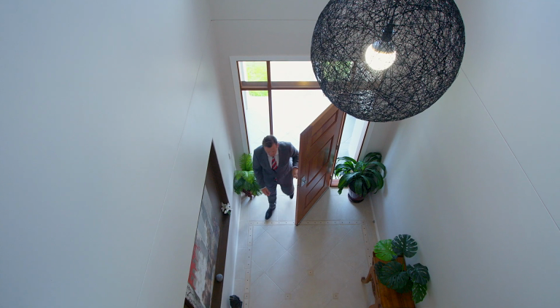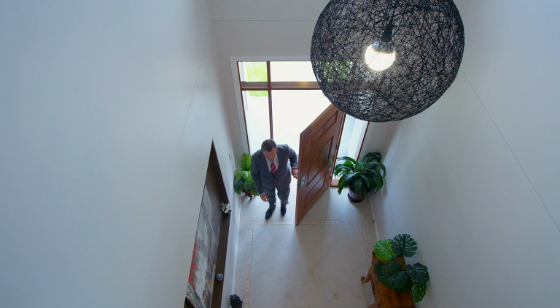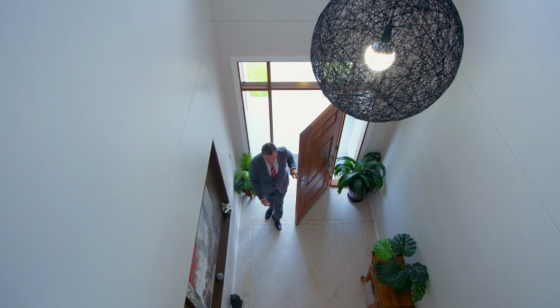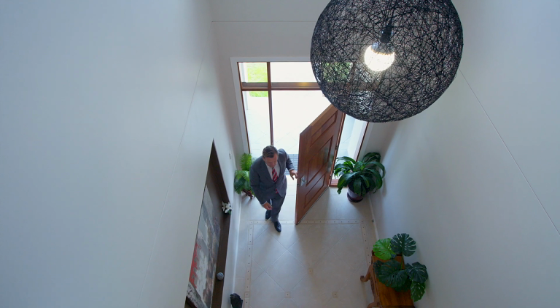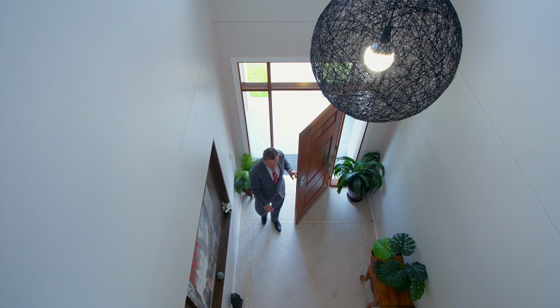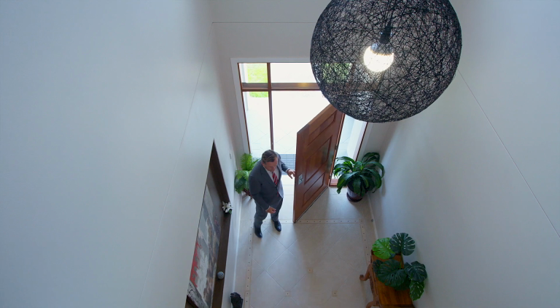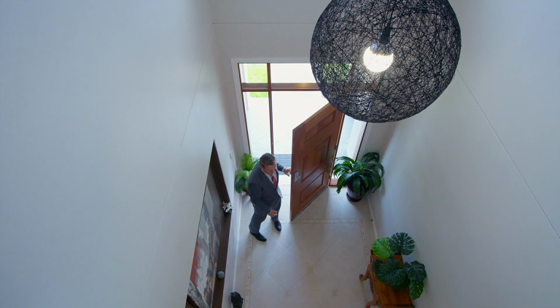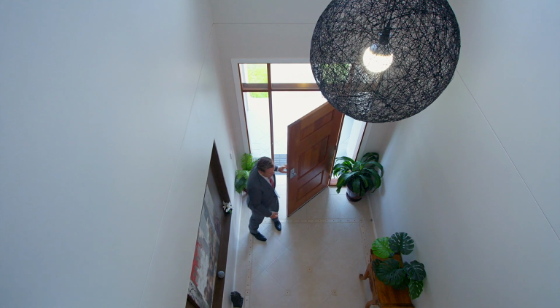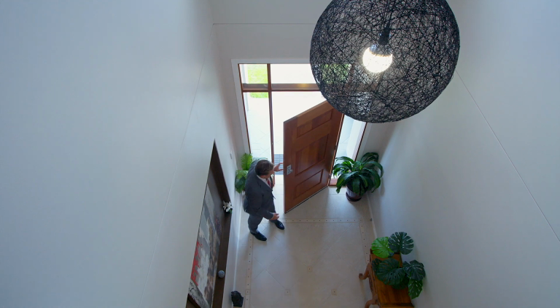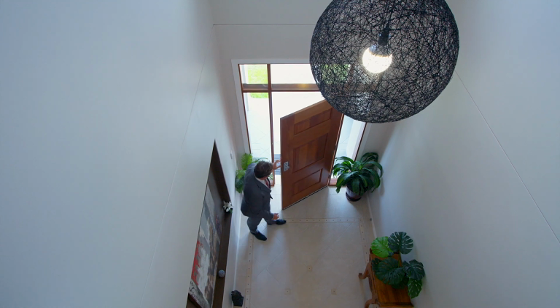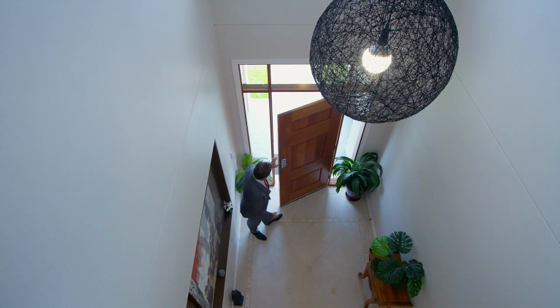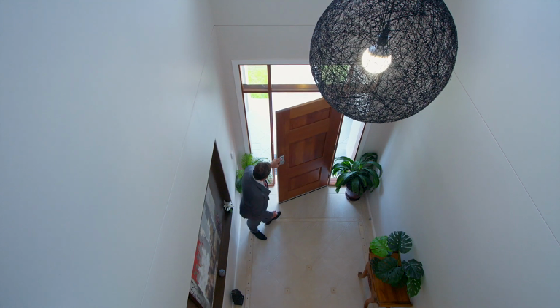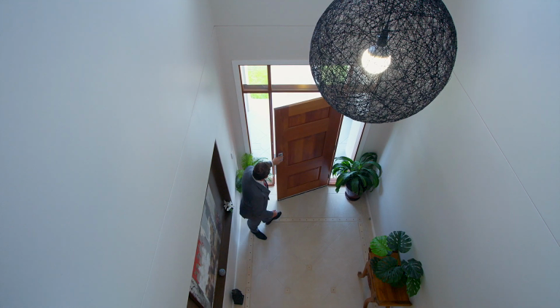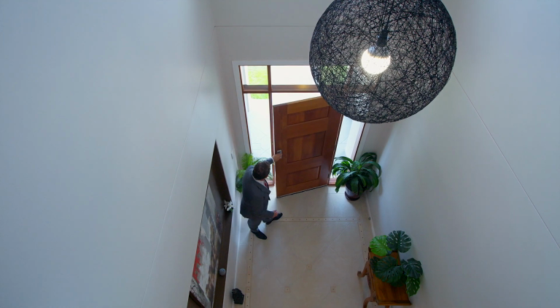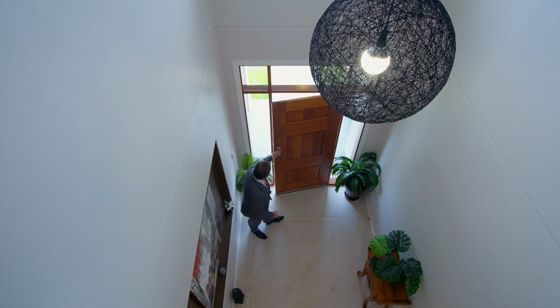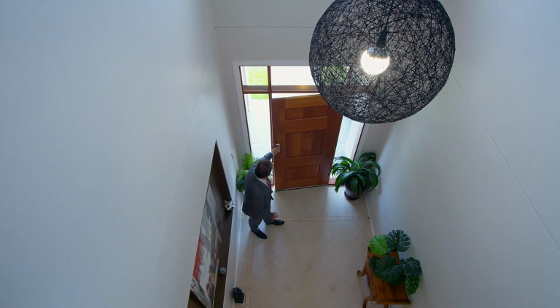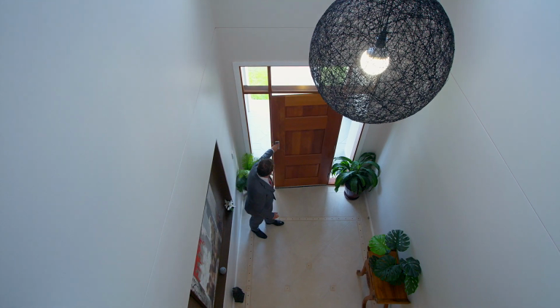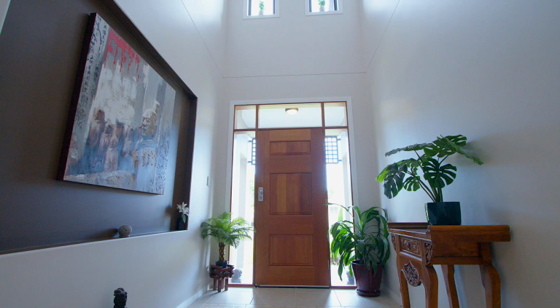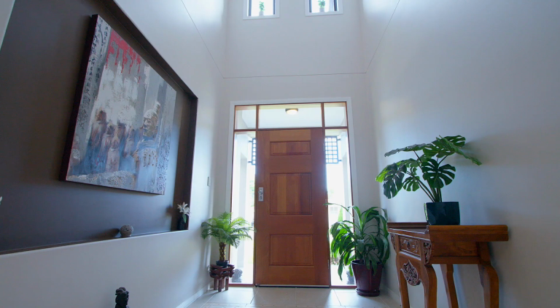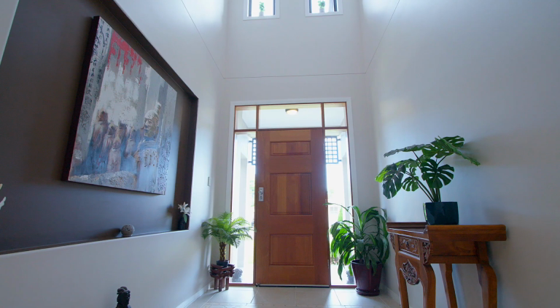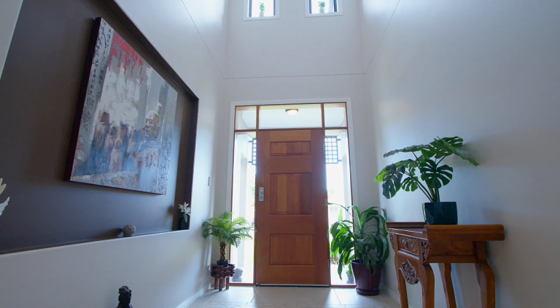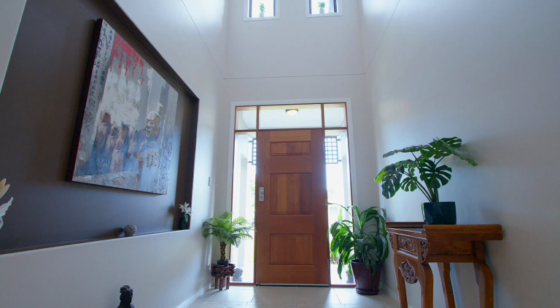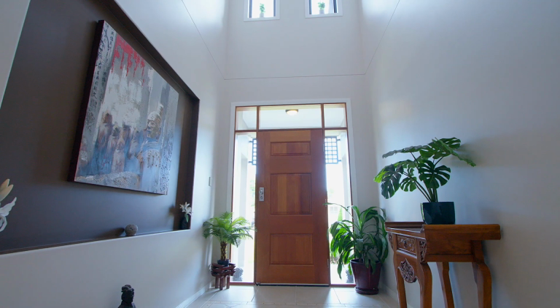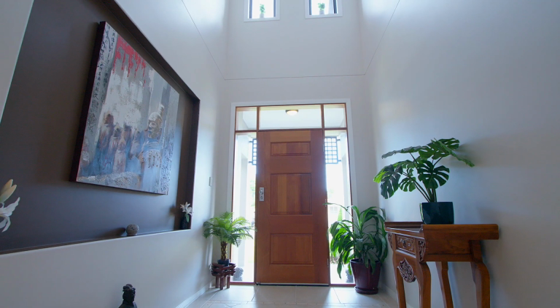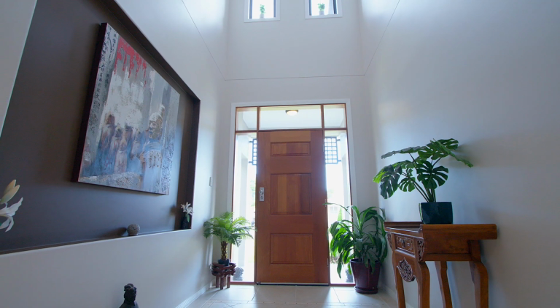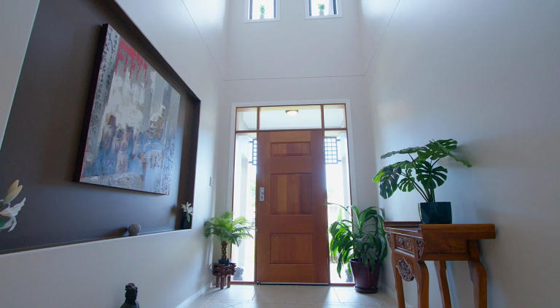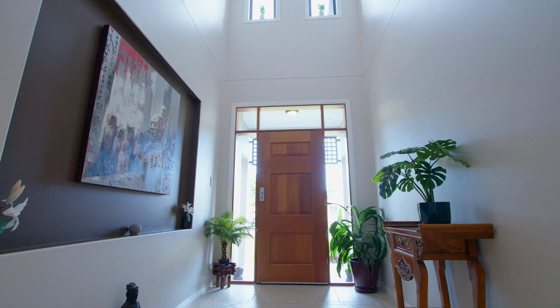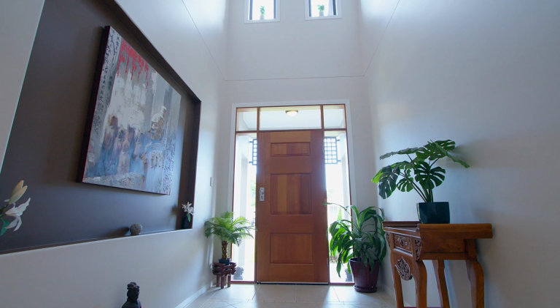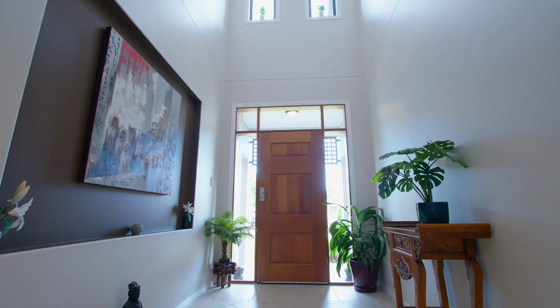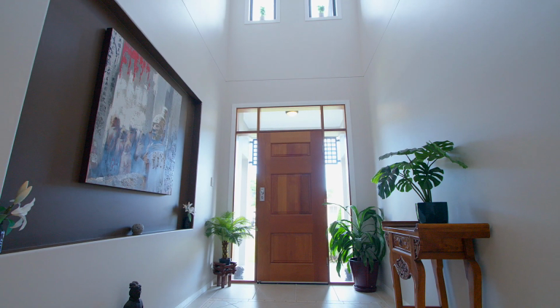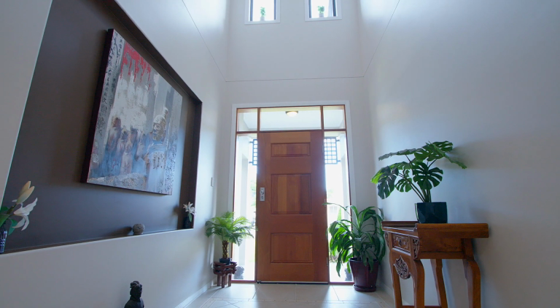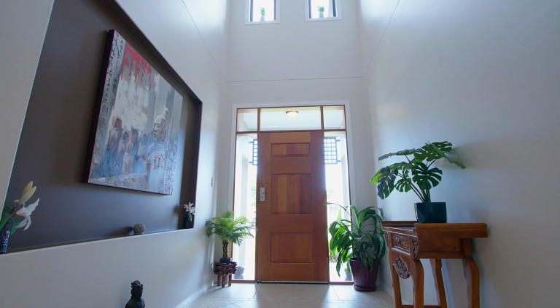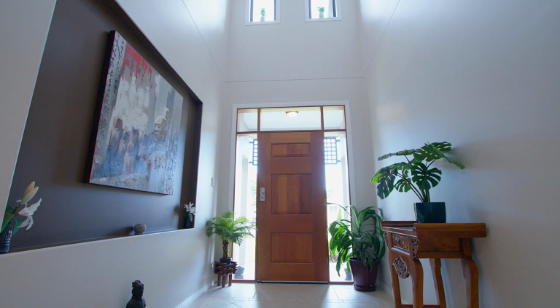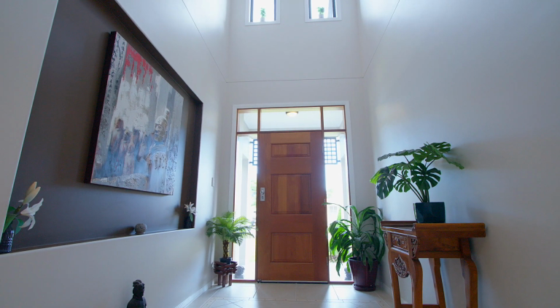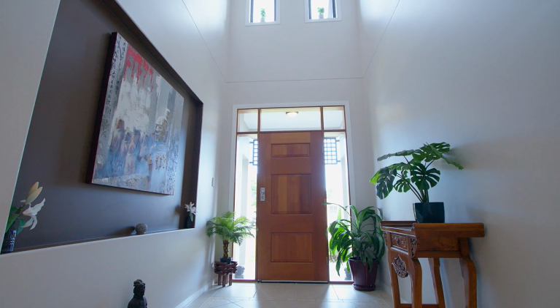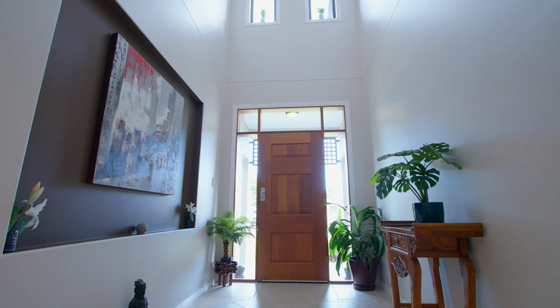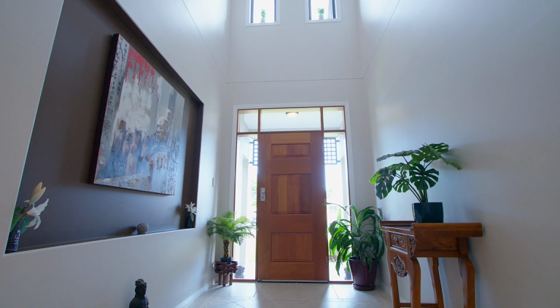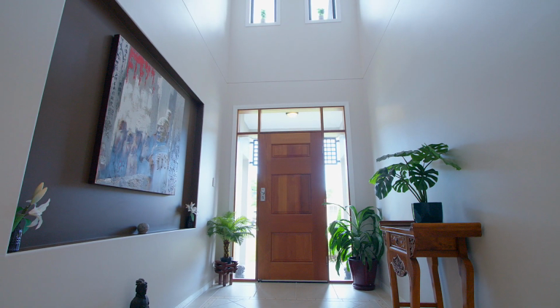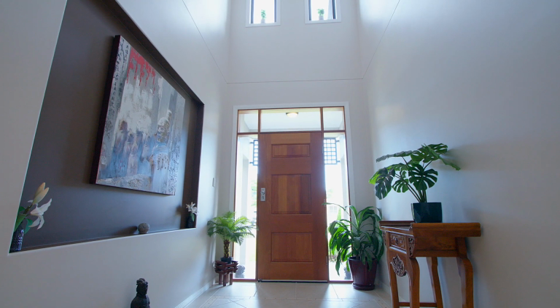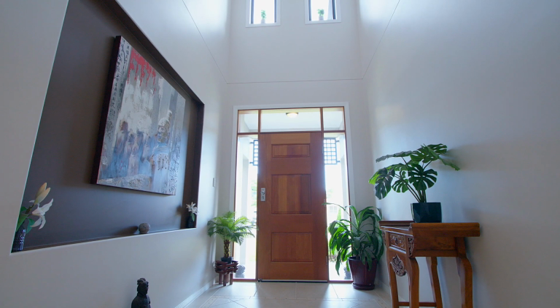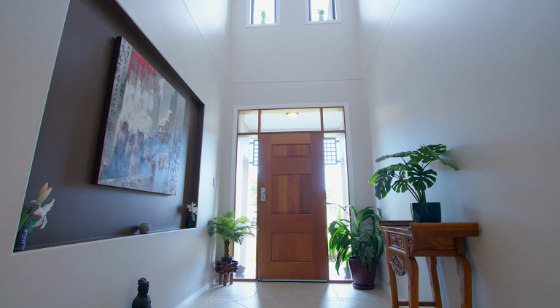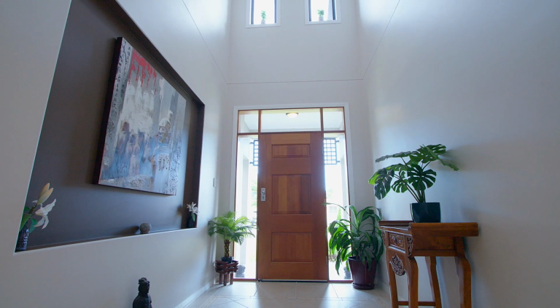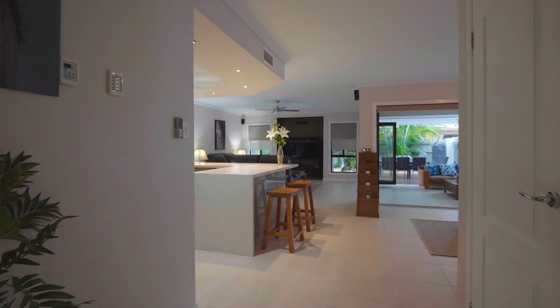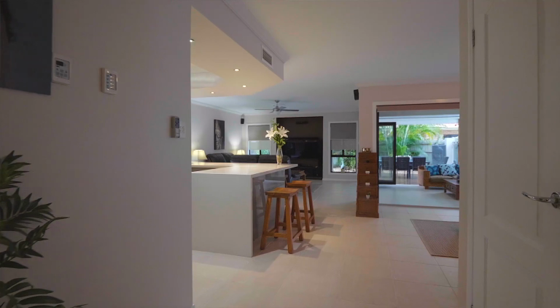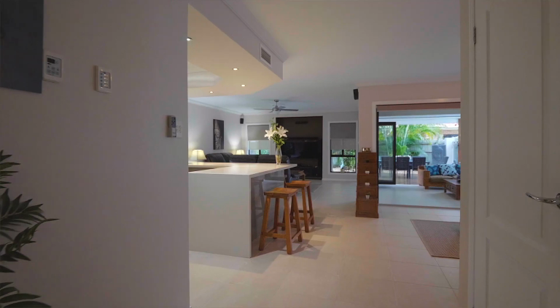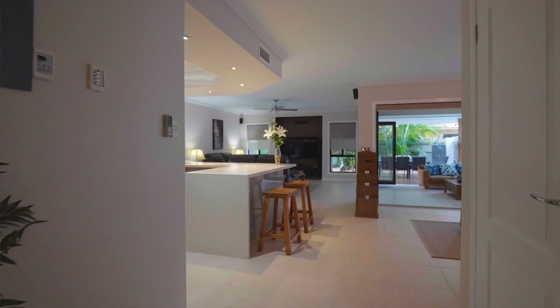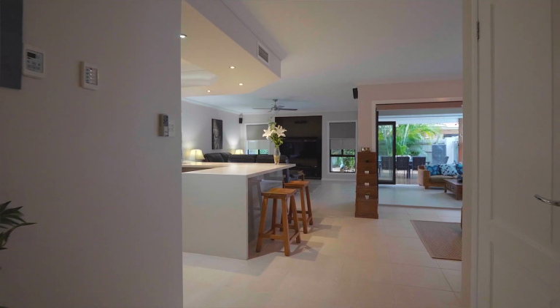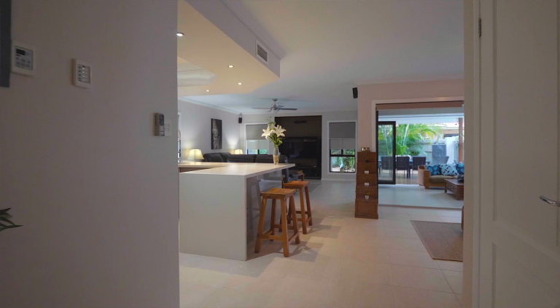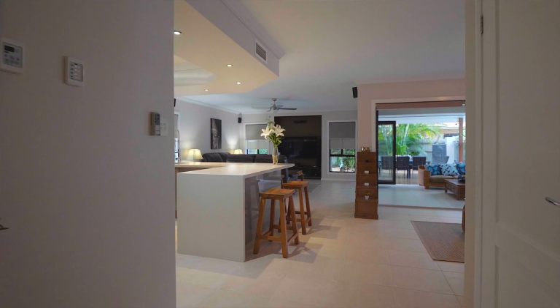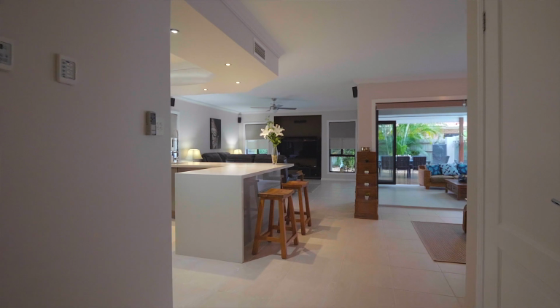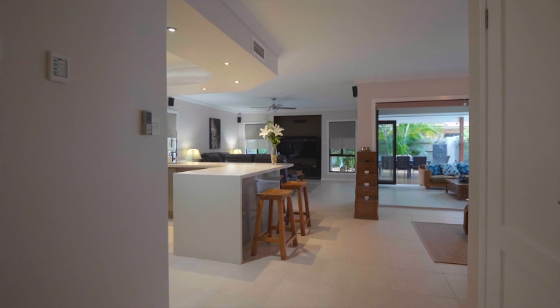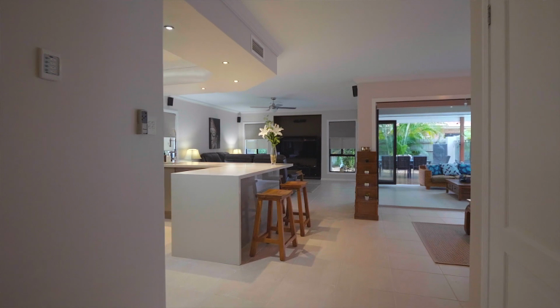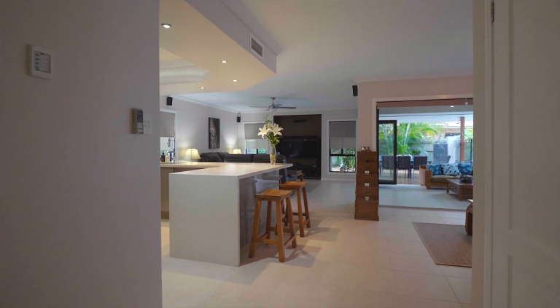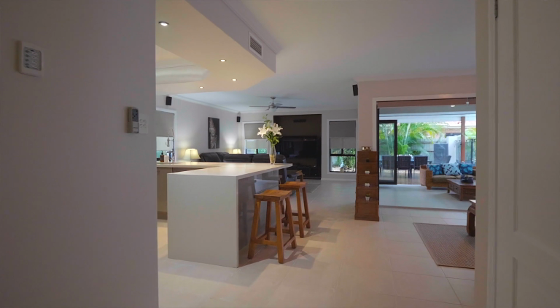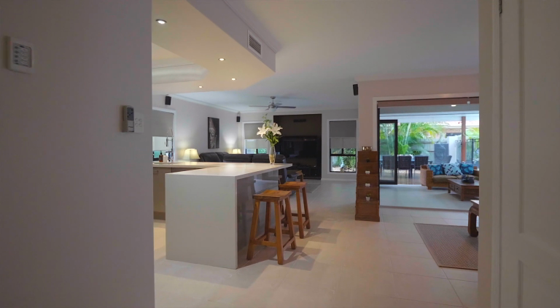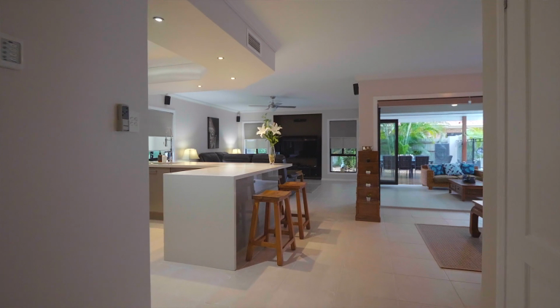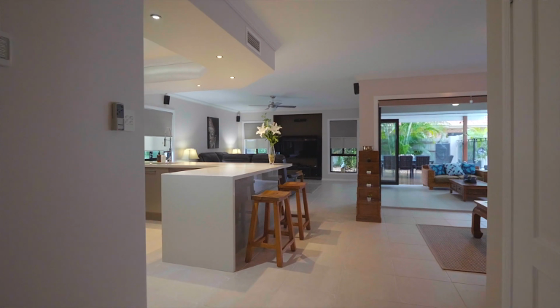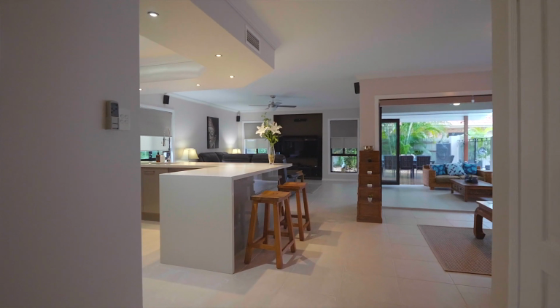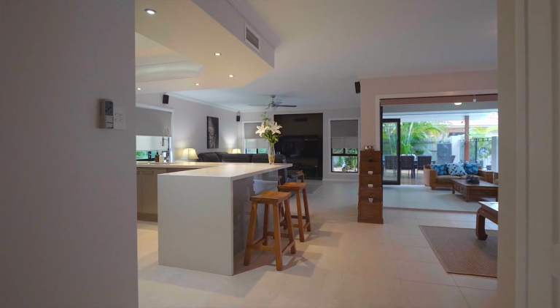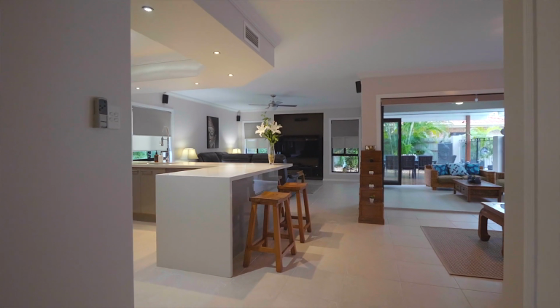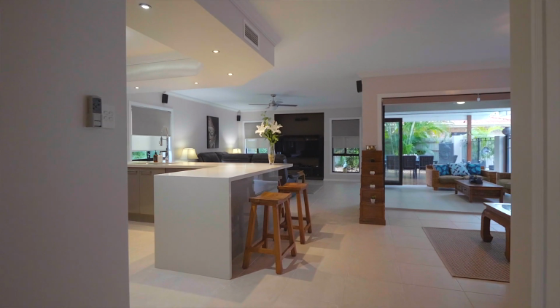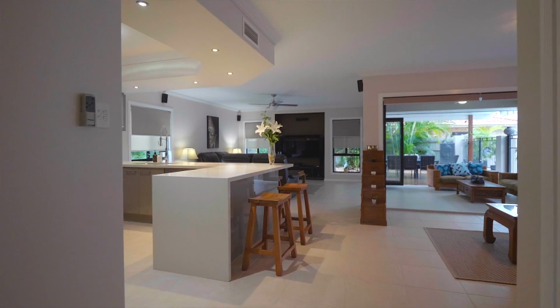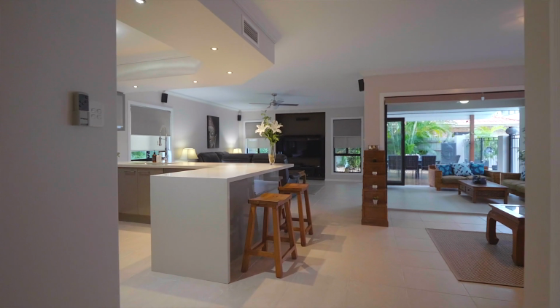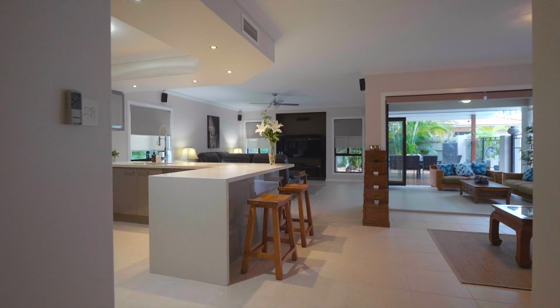The size of the home is exceptional. It has been extensively cared for and the quality is obvious from the moment you walk into the expansive entry foyer.